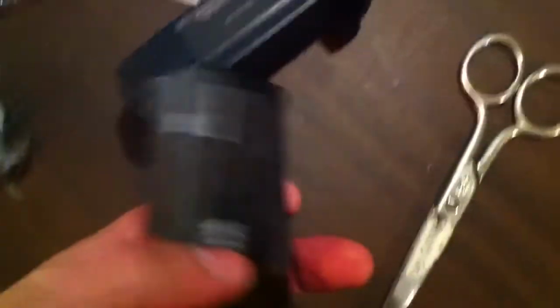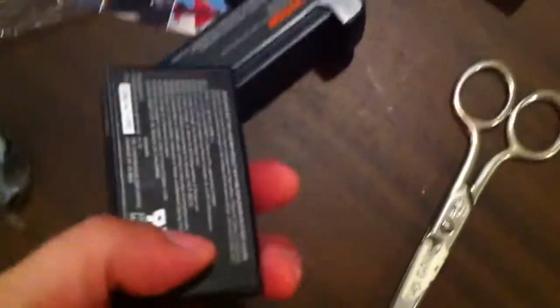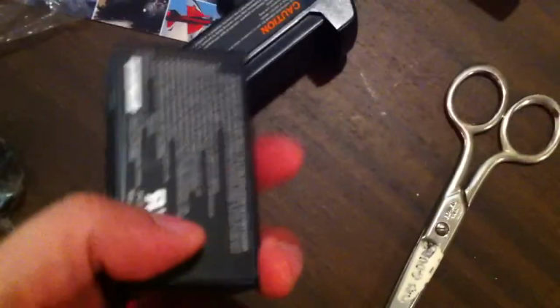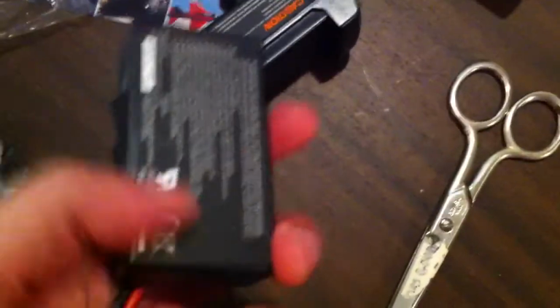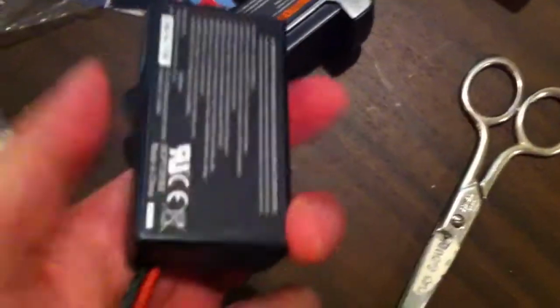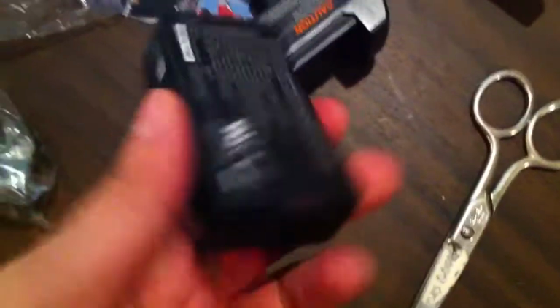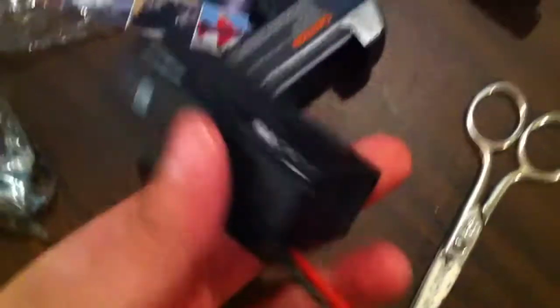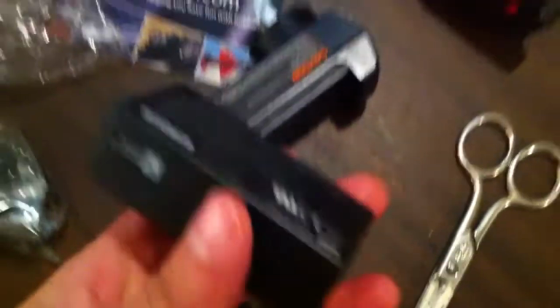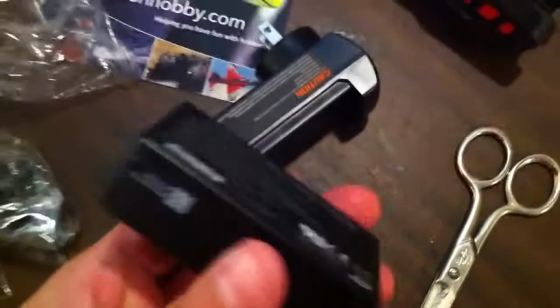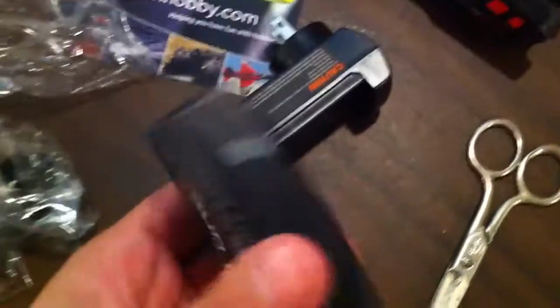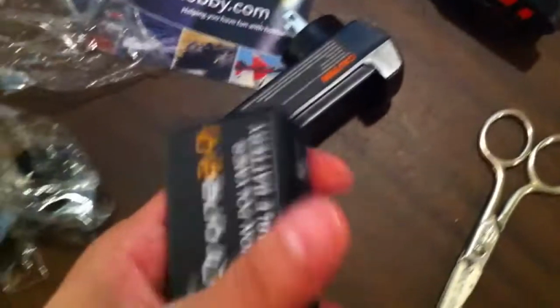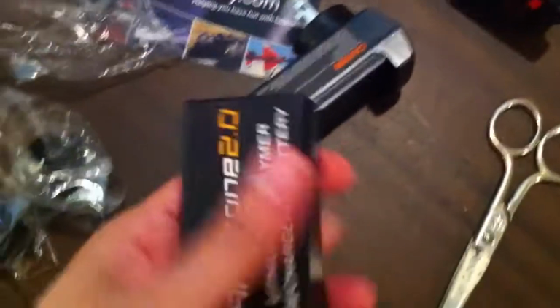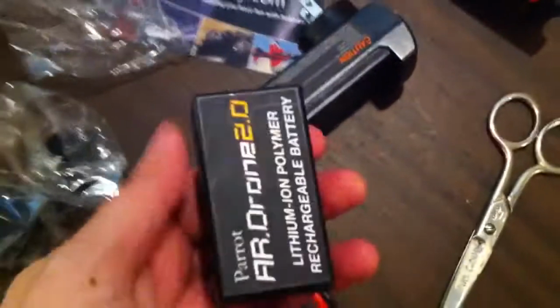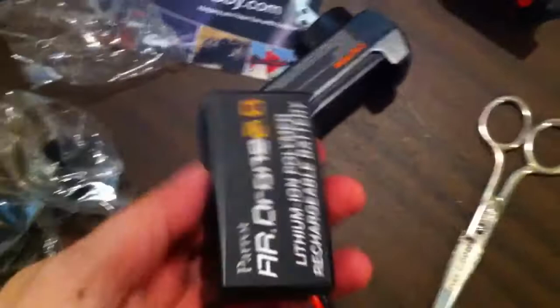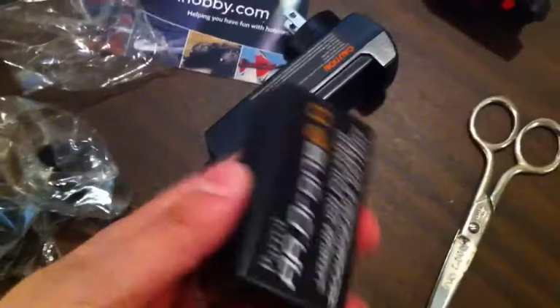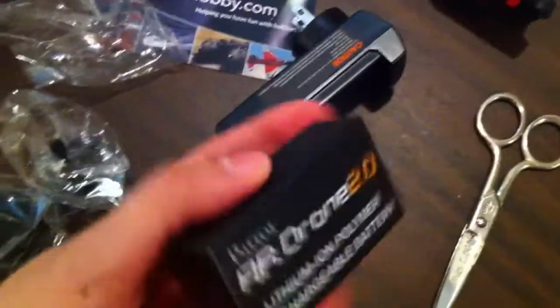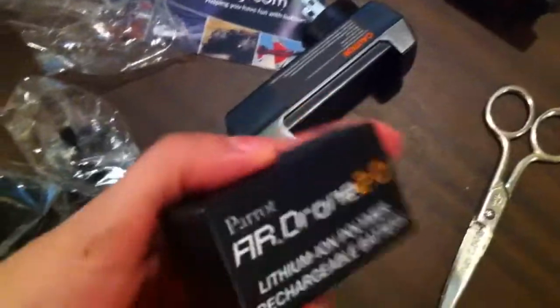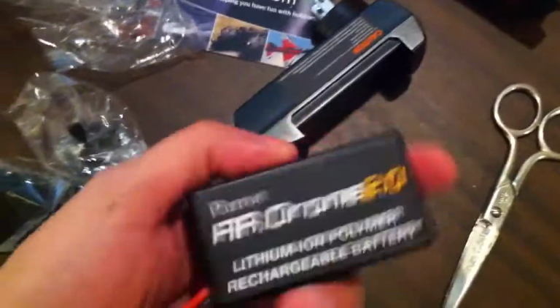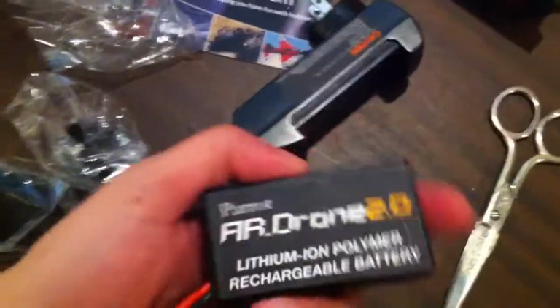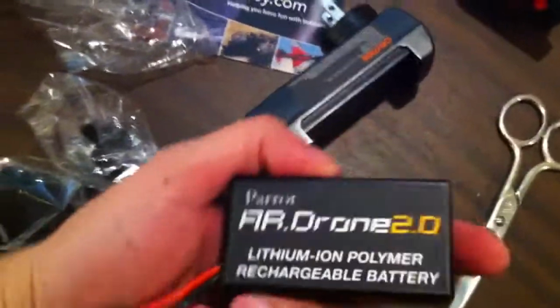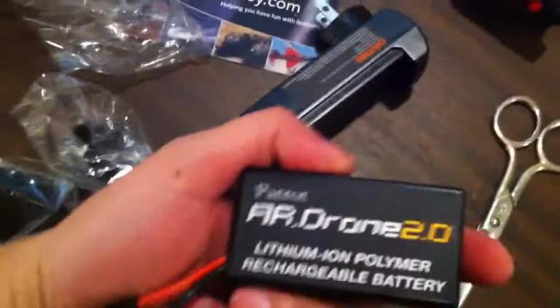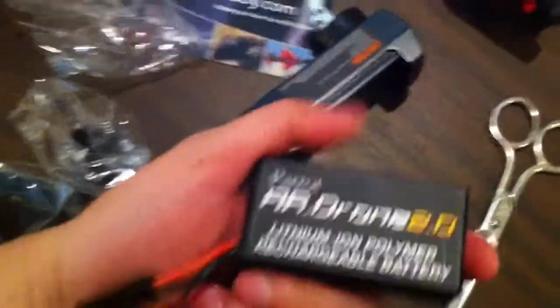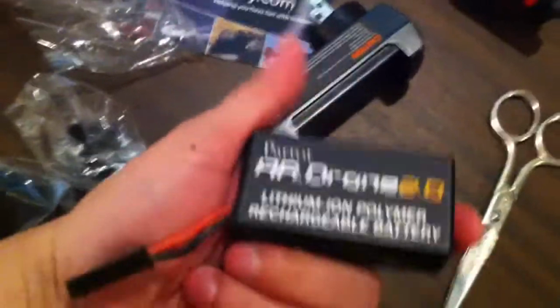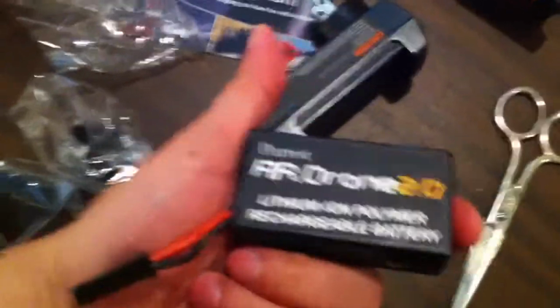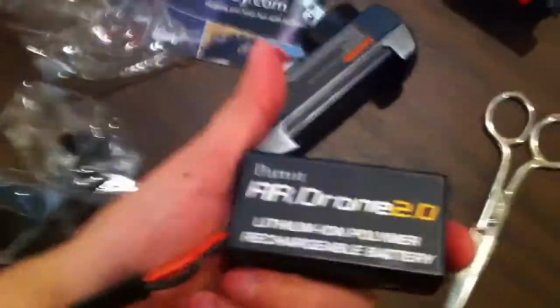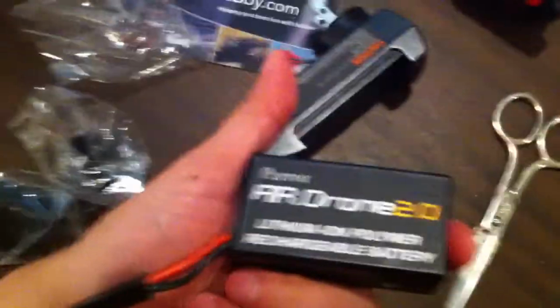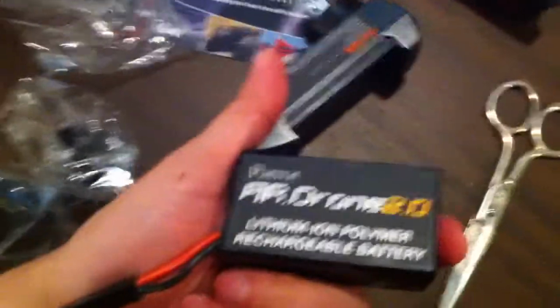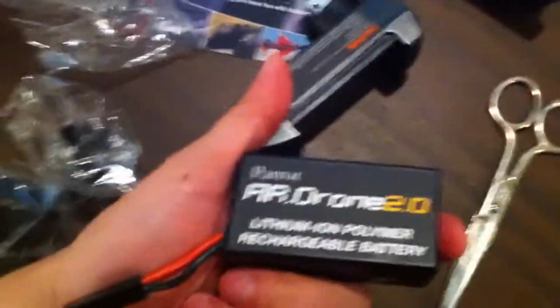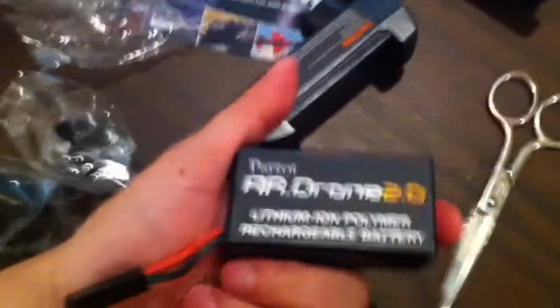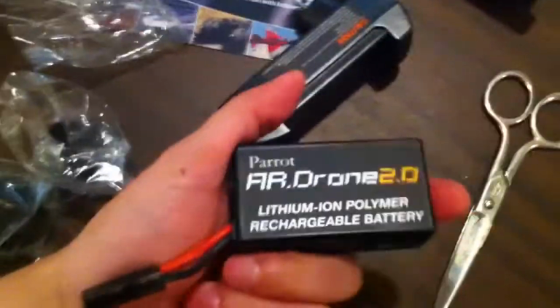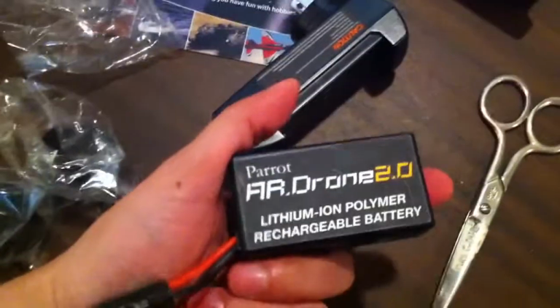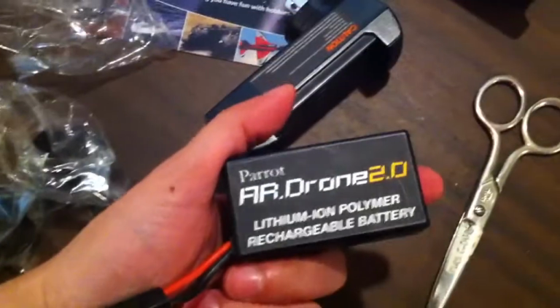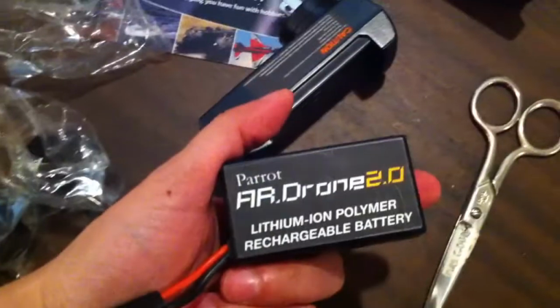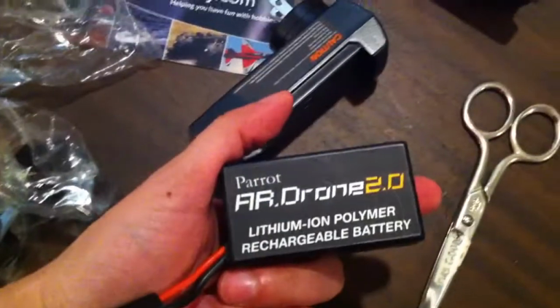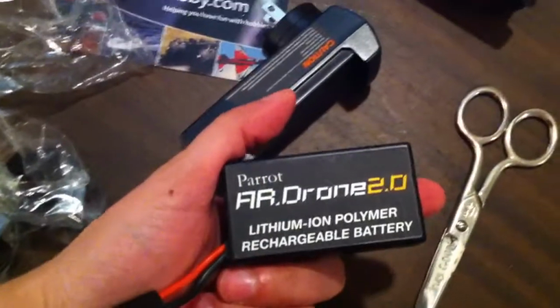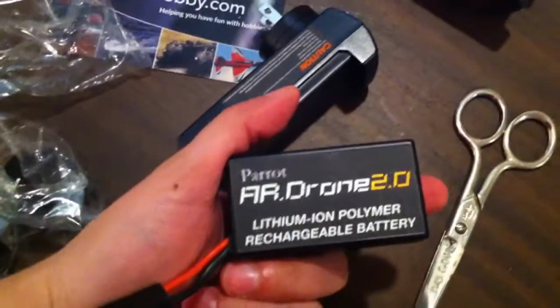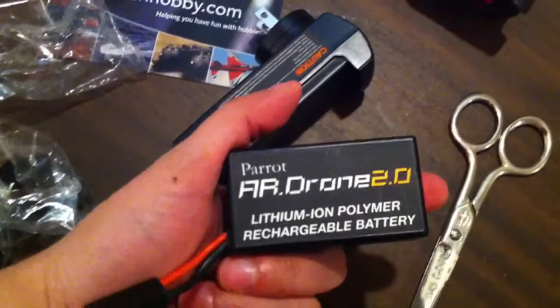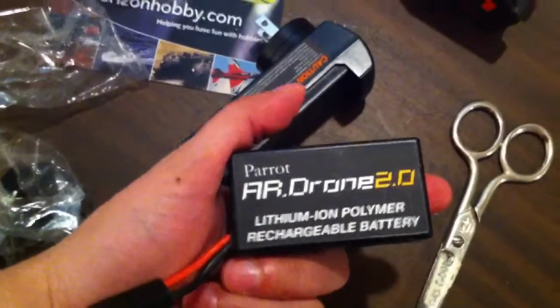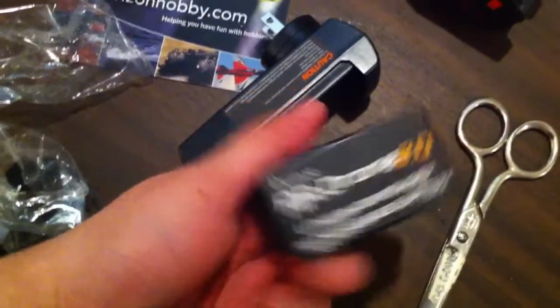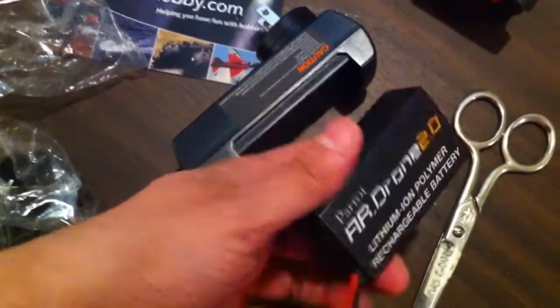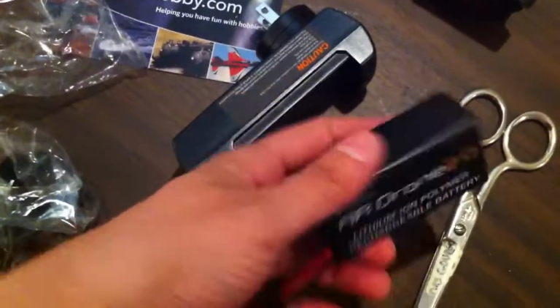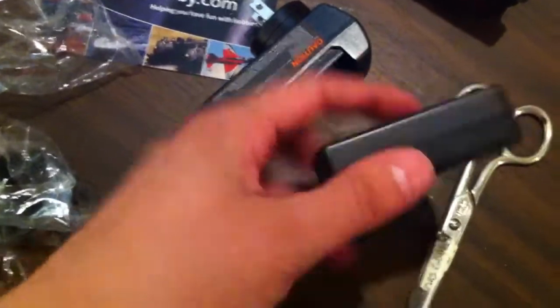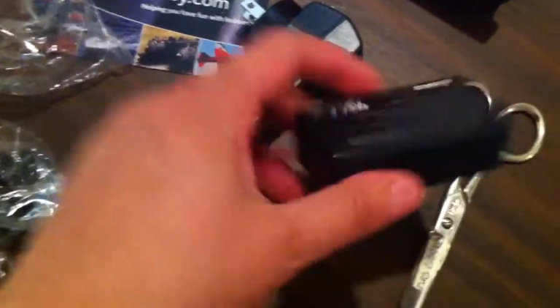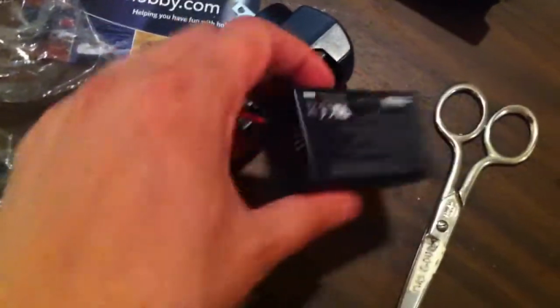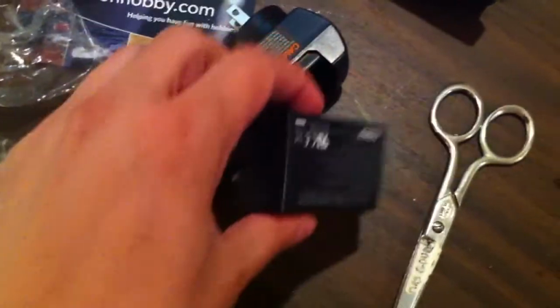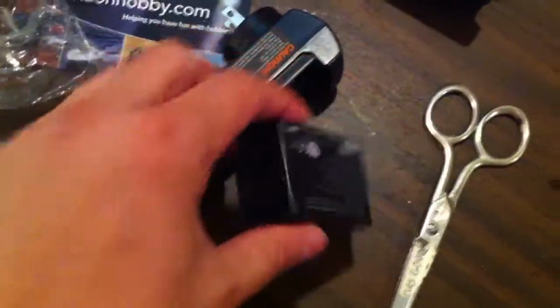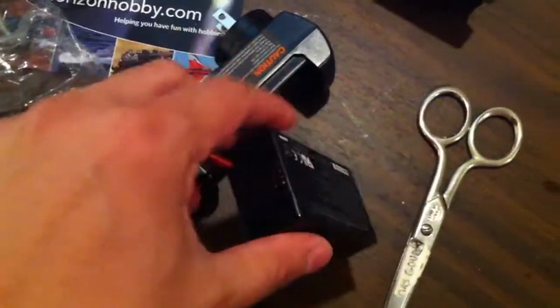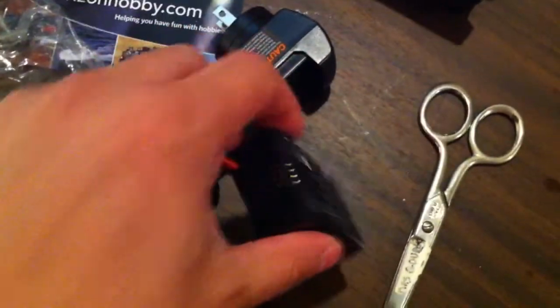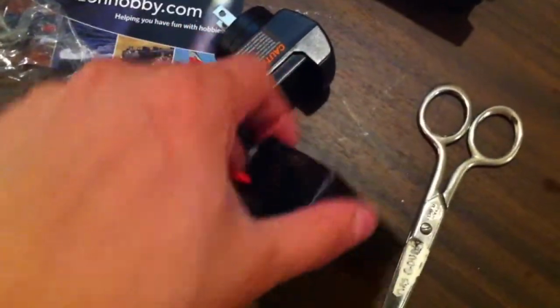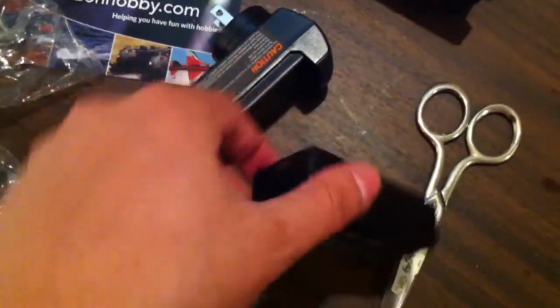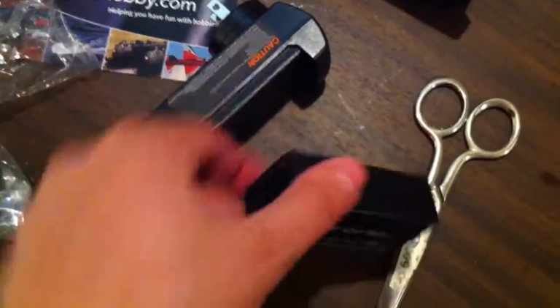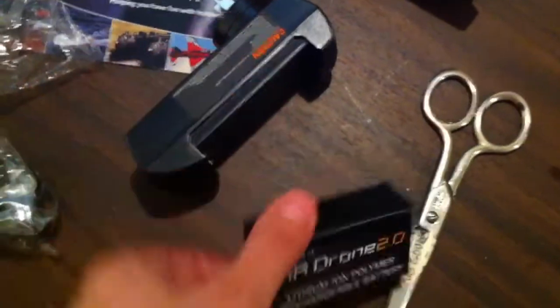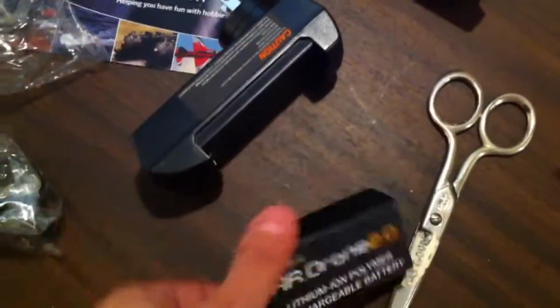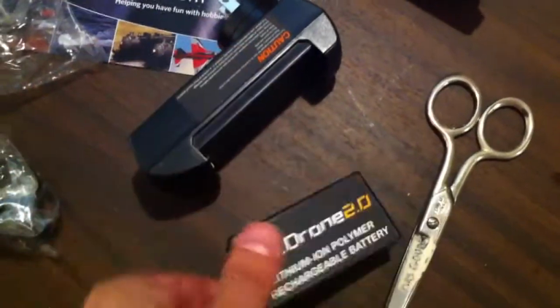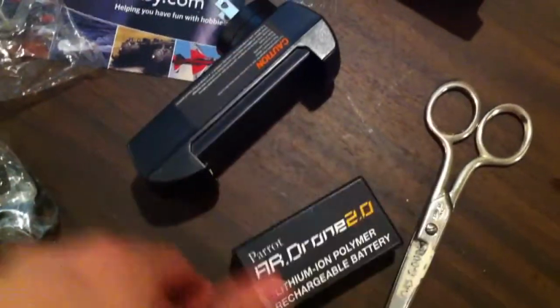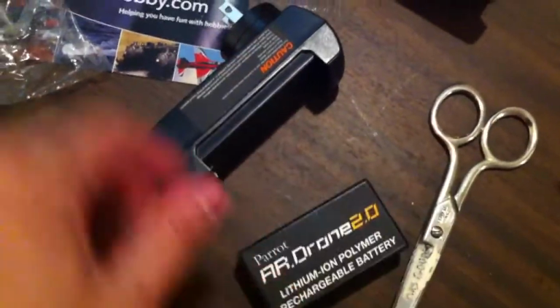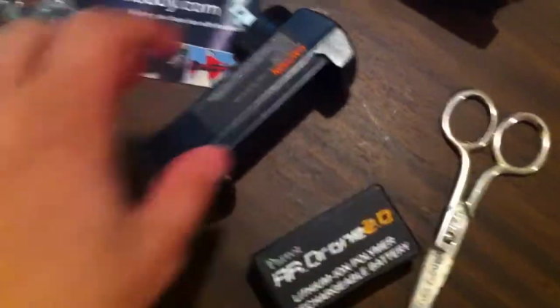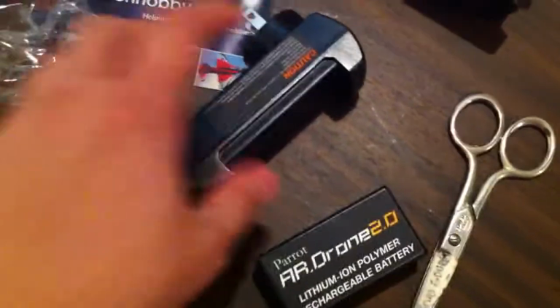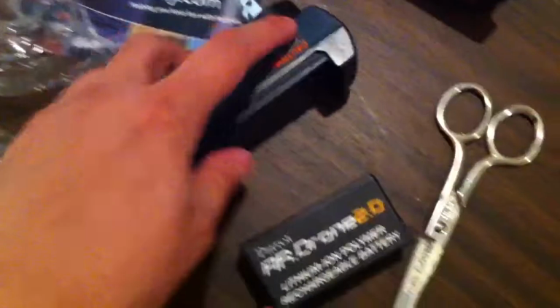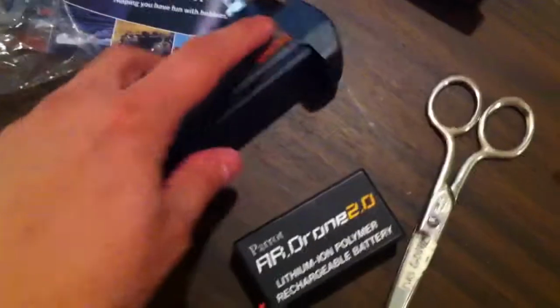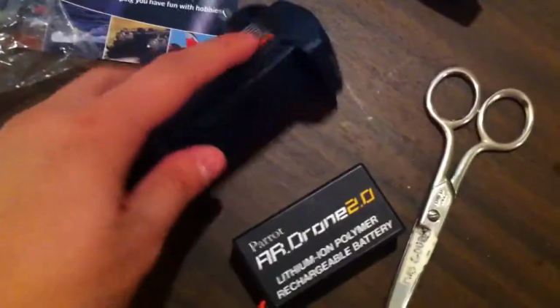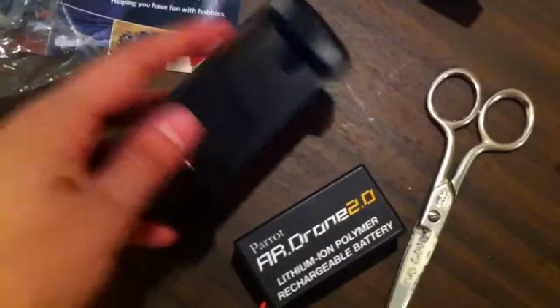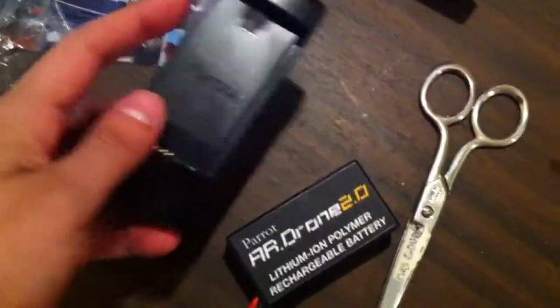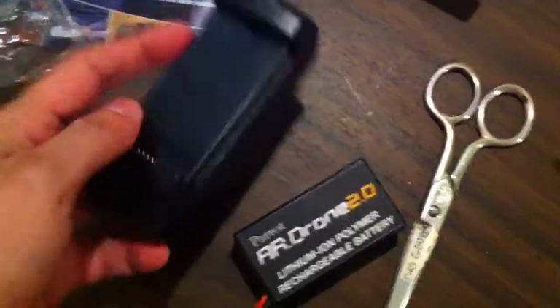By the way, the batteries for this will only work with this version of the unit — they won't work with the original AR Drone.